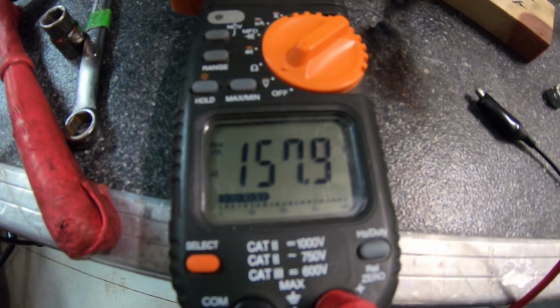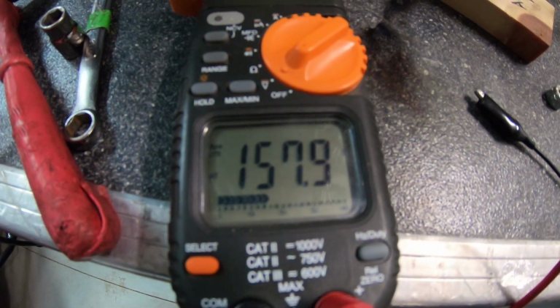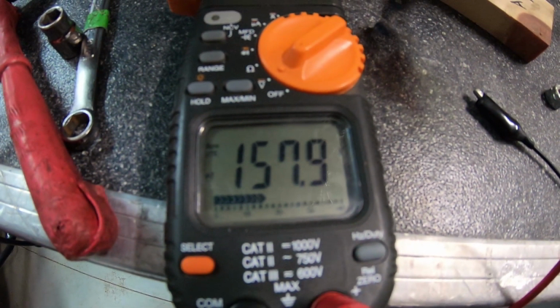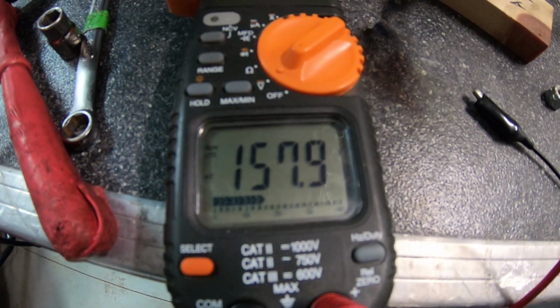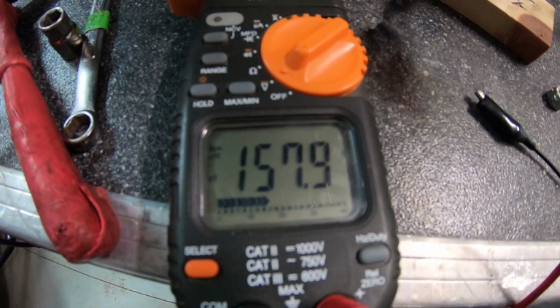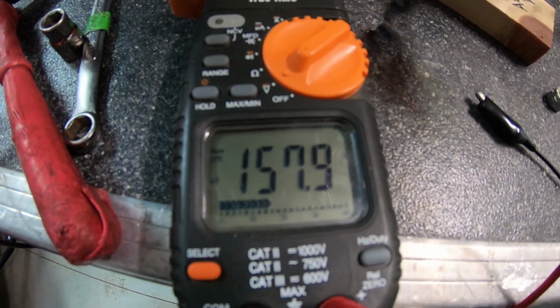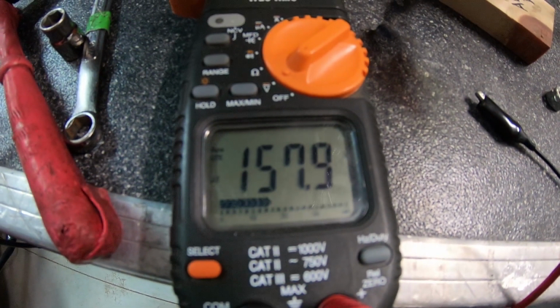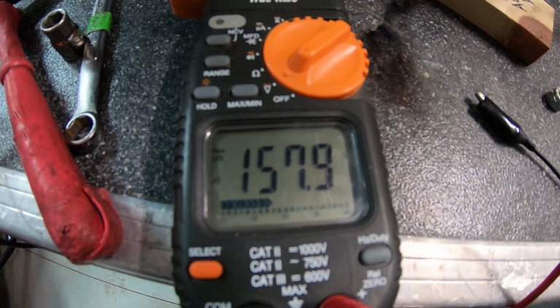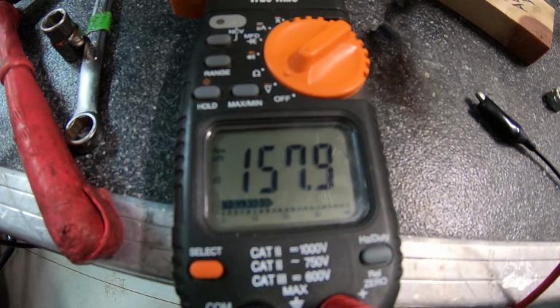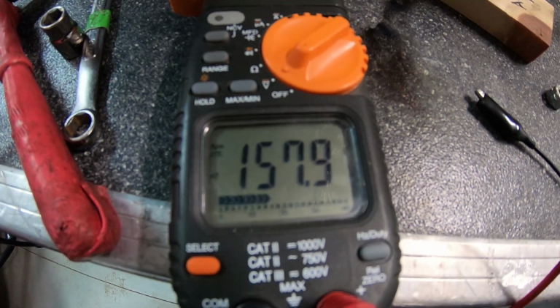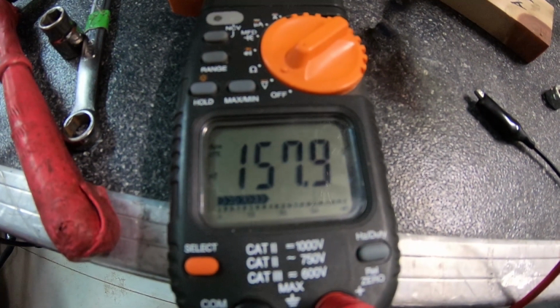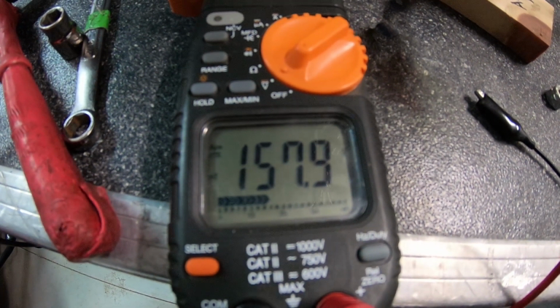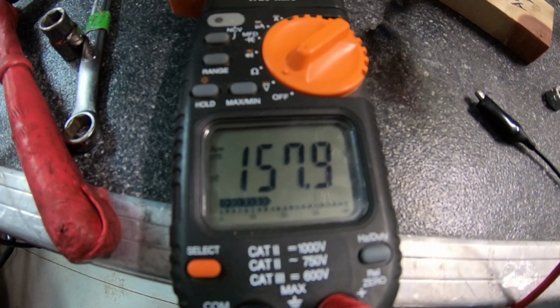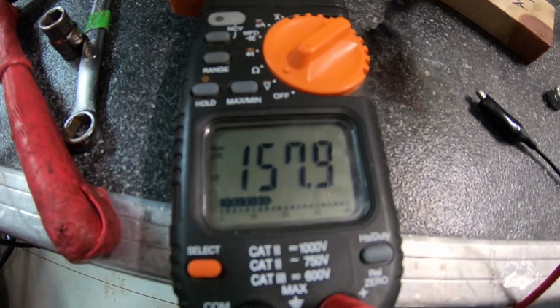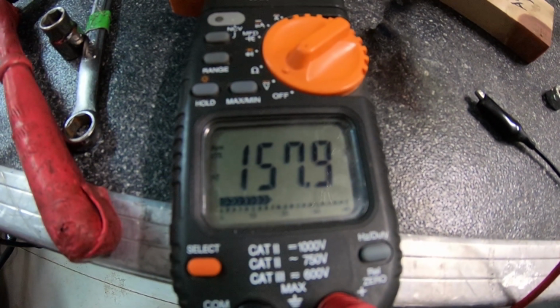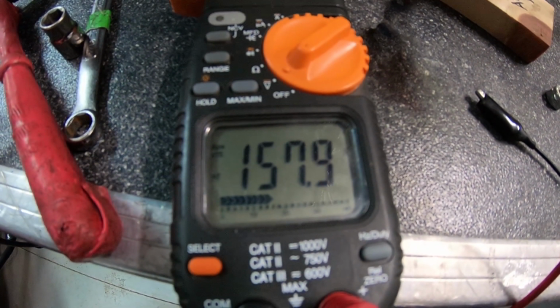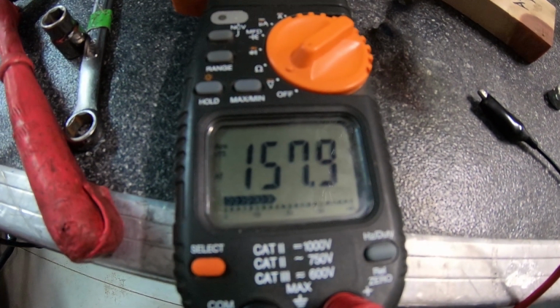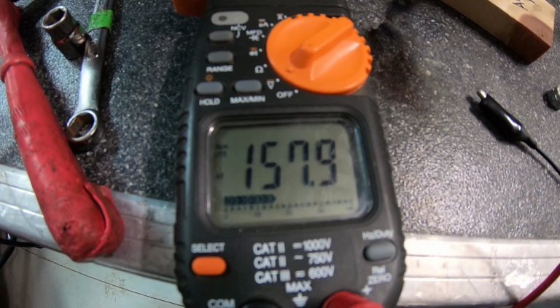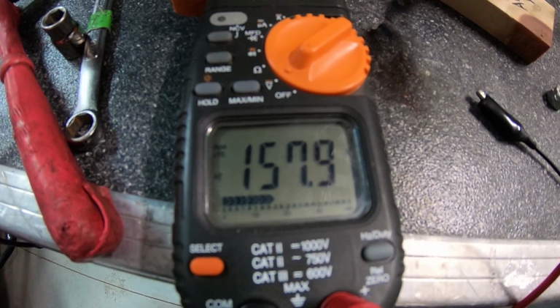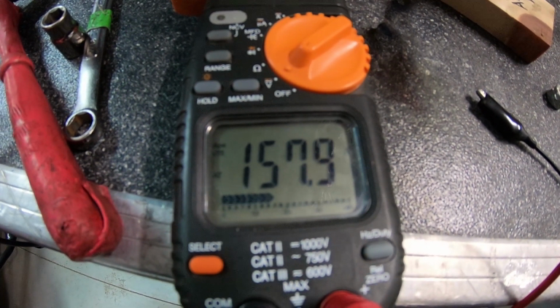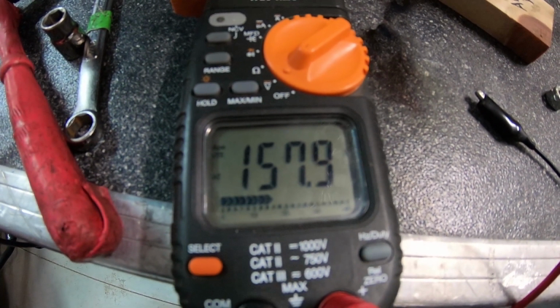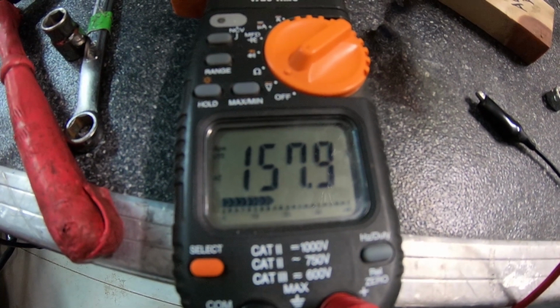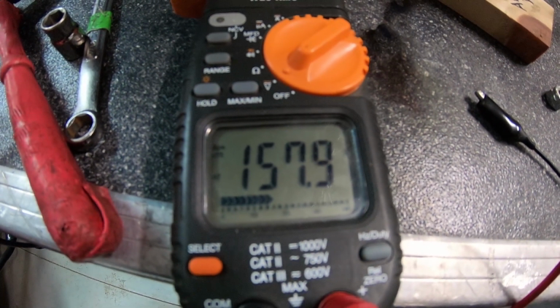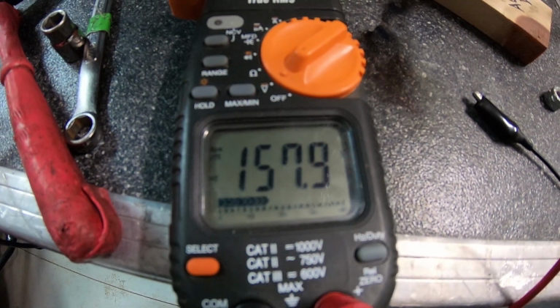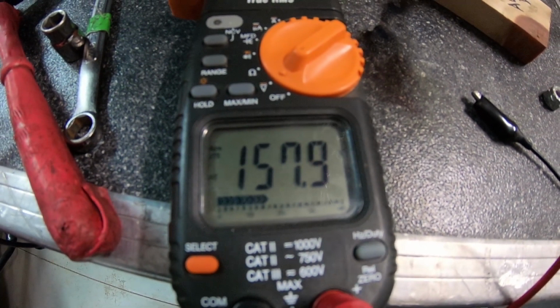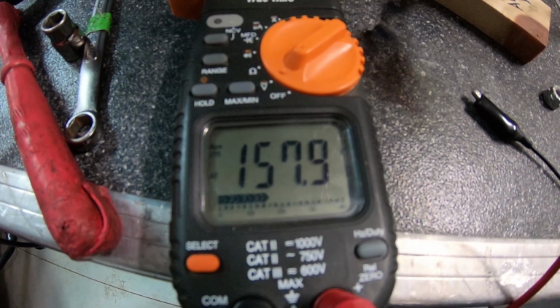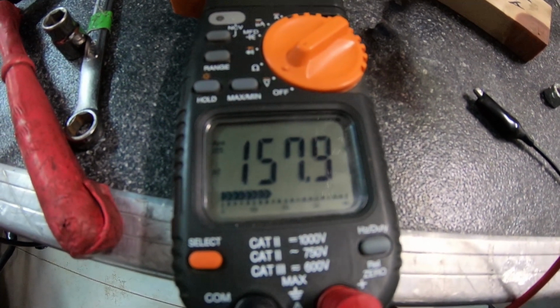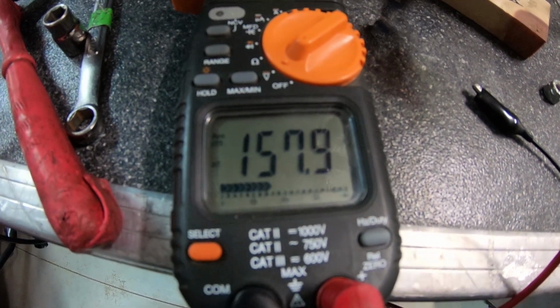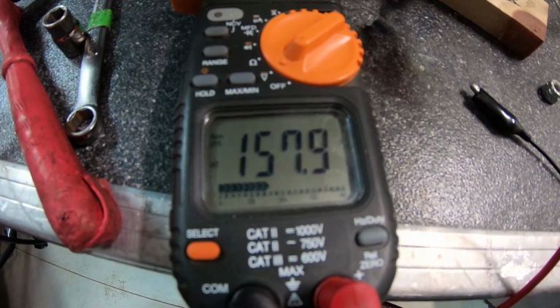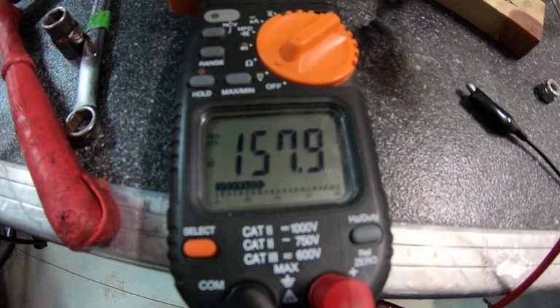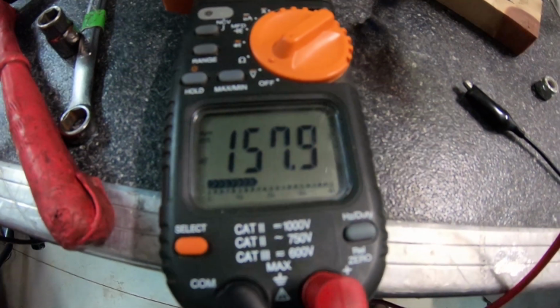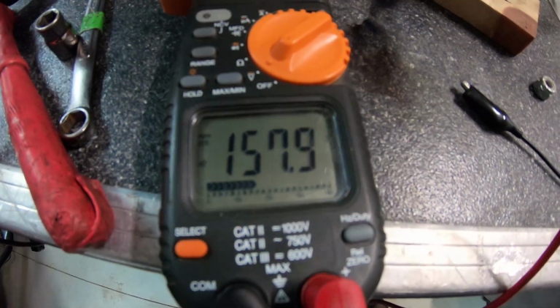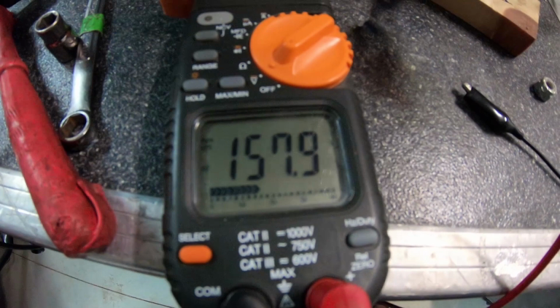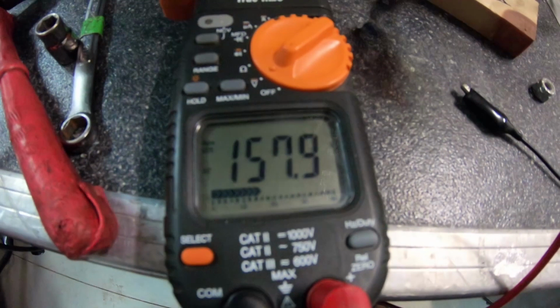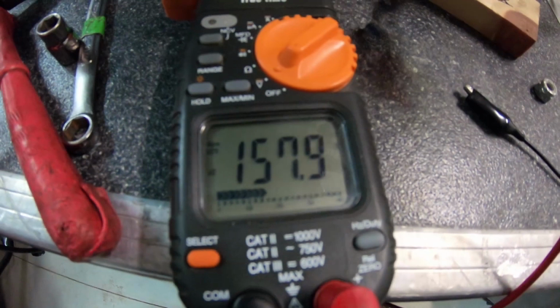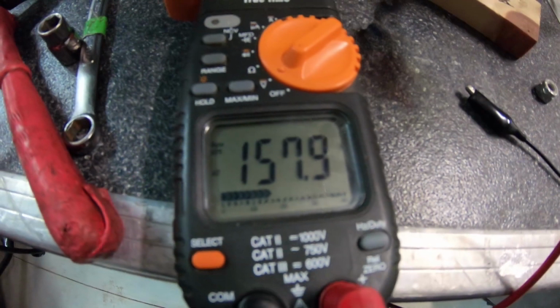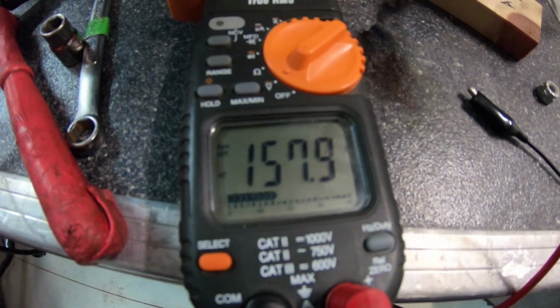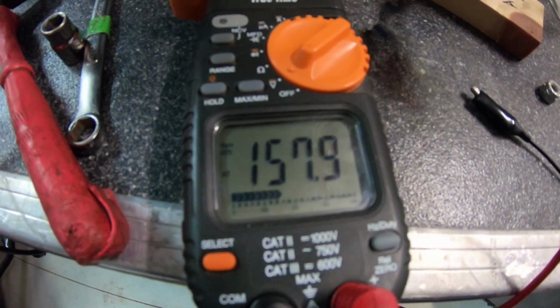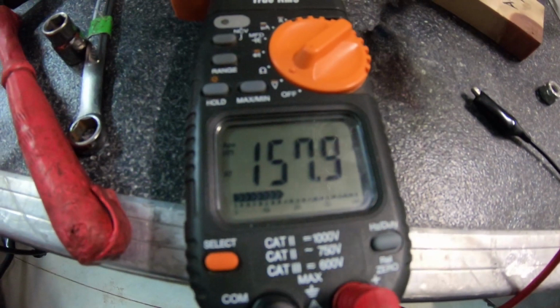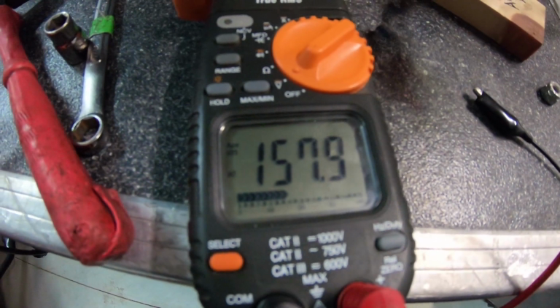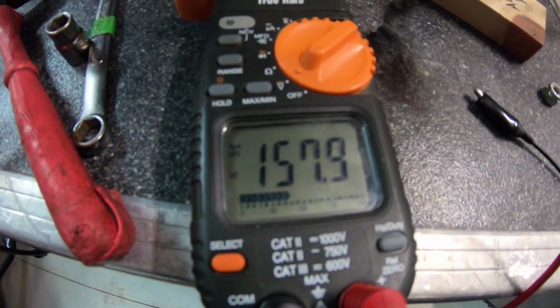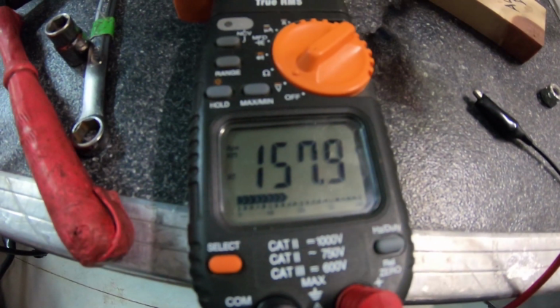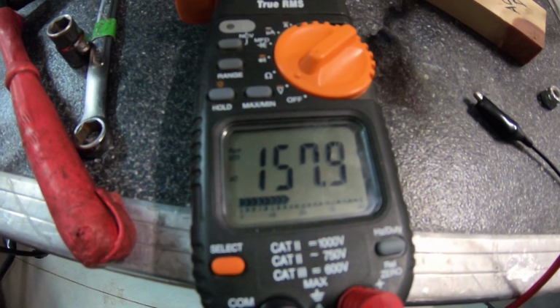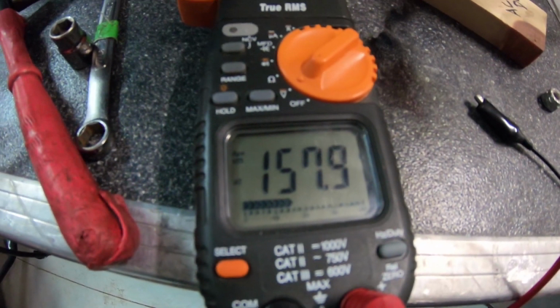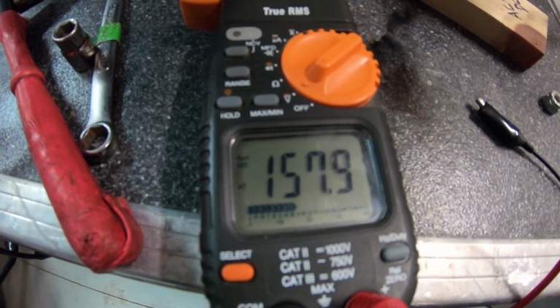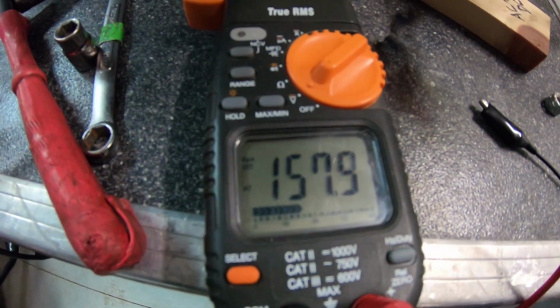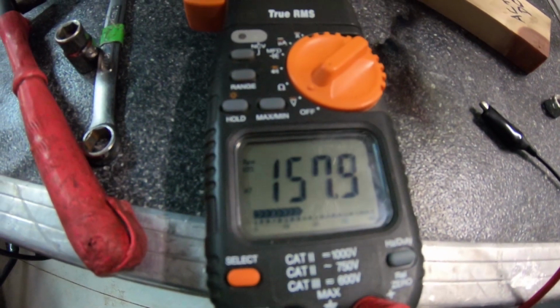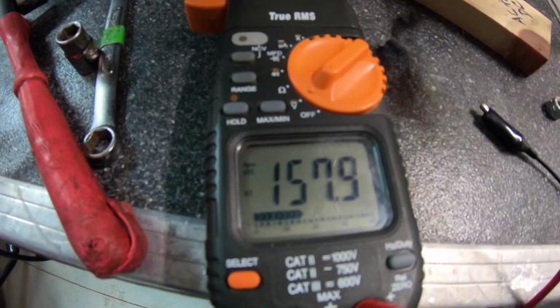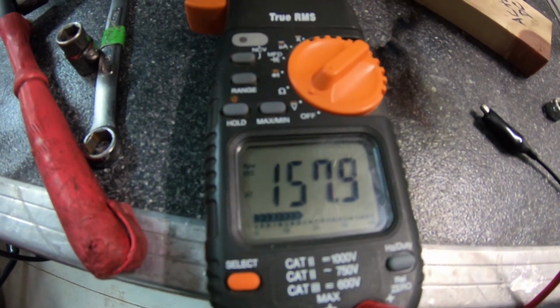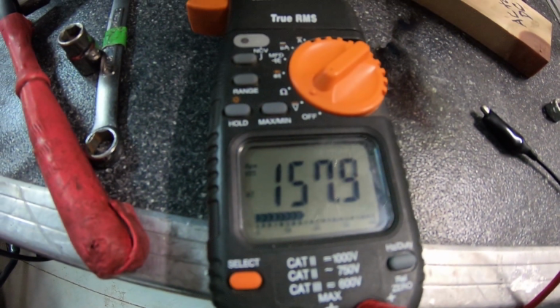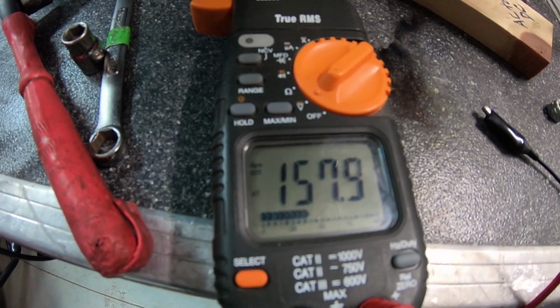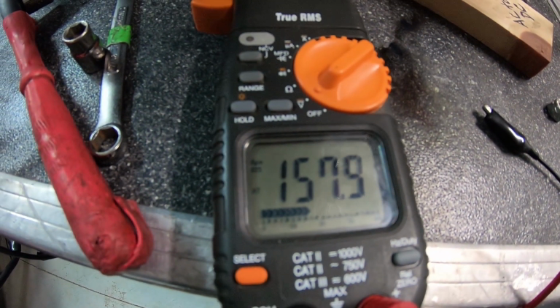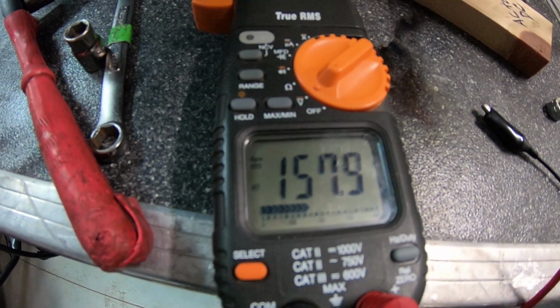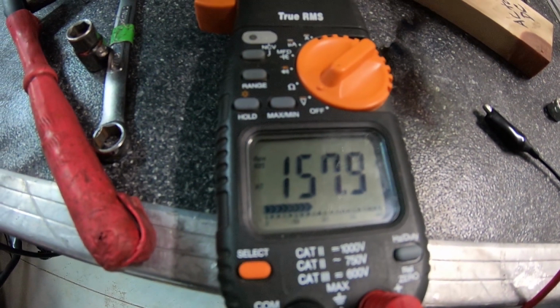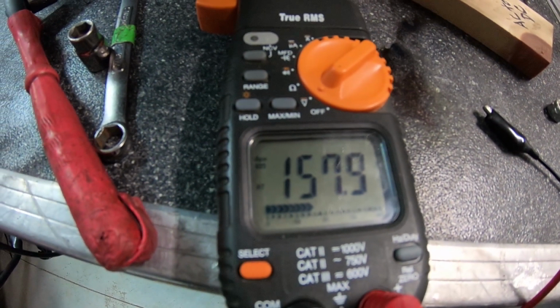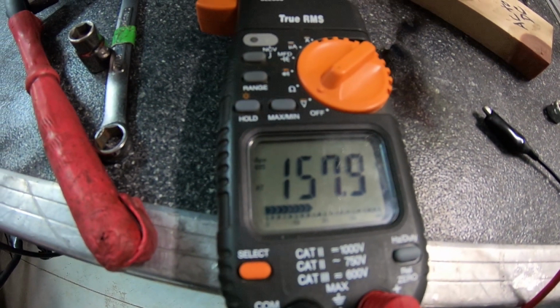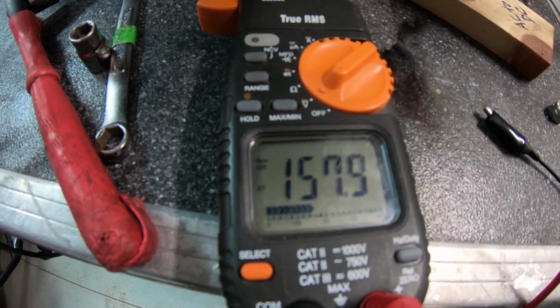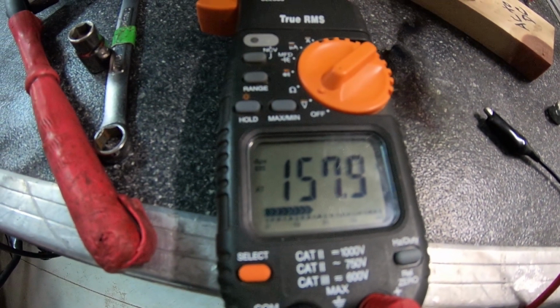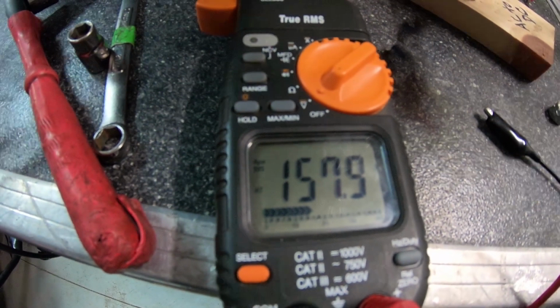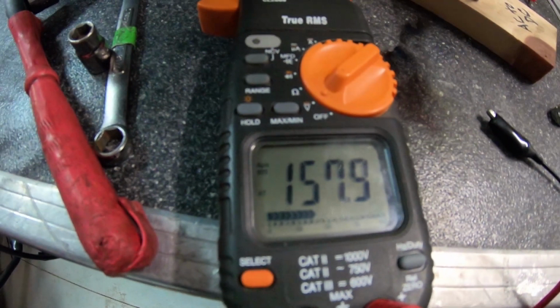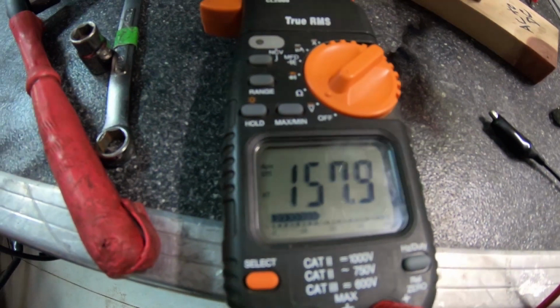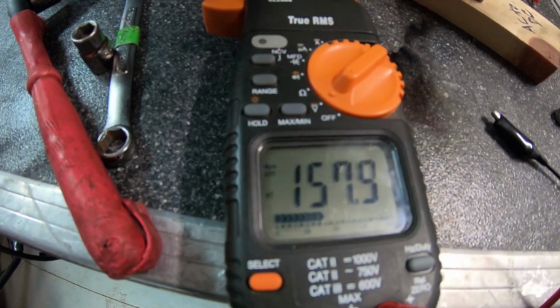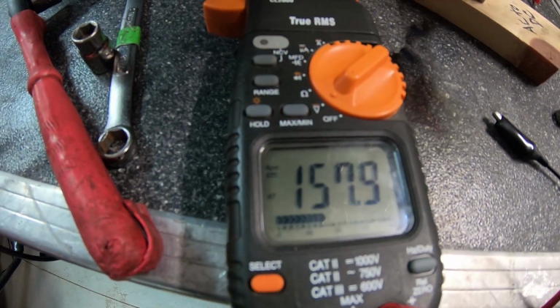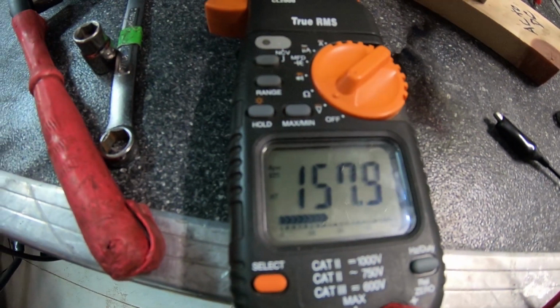158 volts runs this and 150 does not, so I'm guessing it's a 156 volt system minimum.